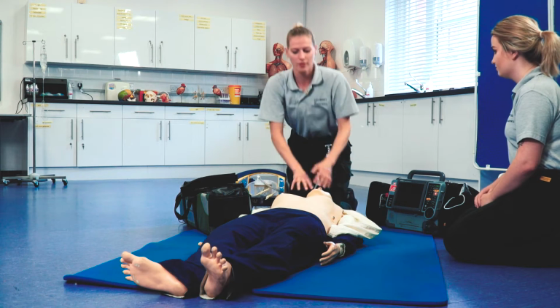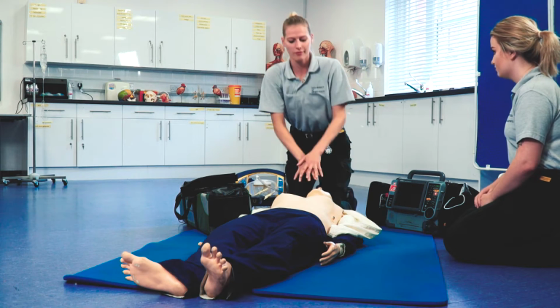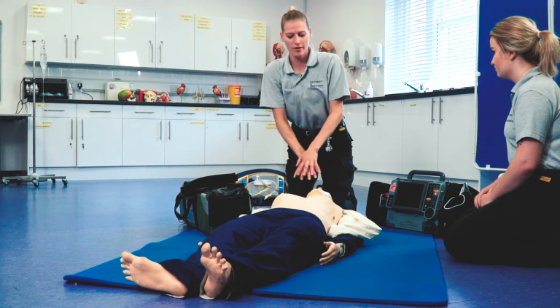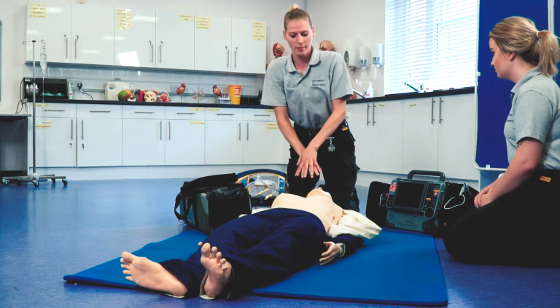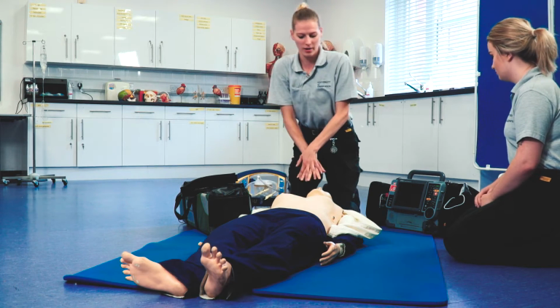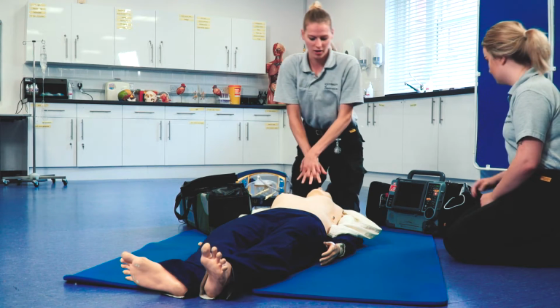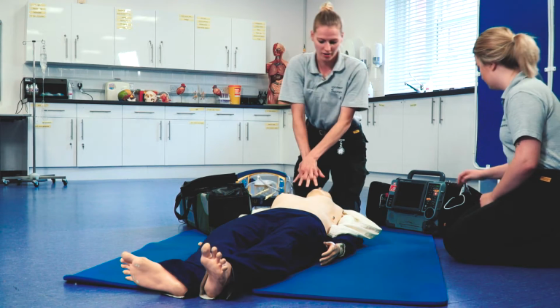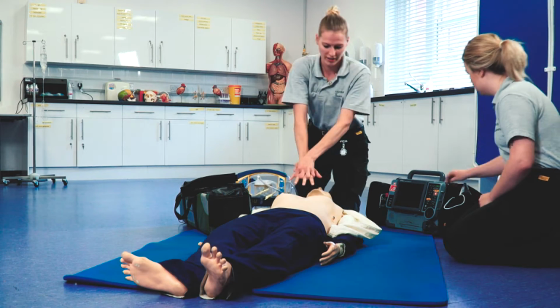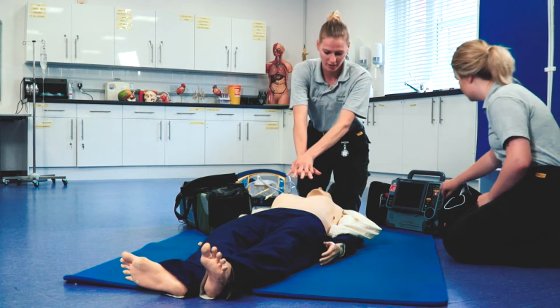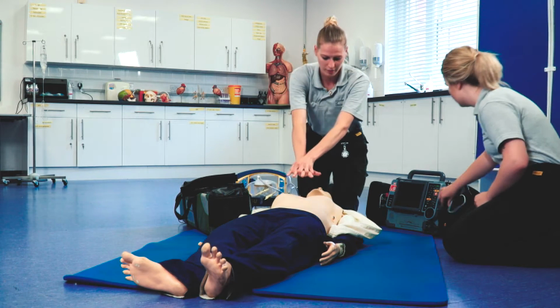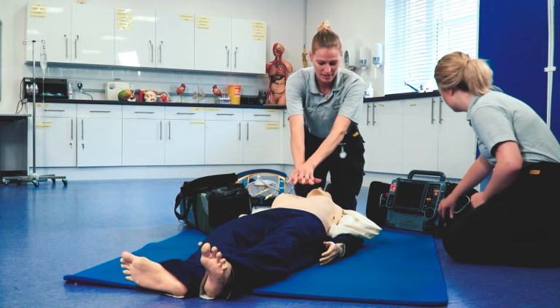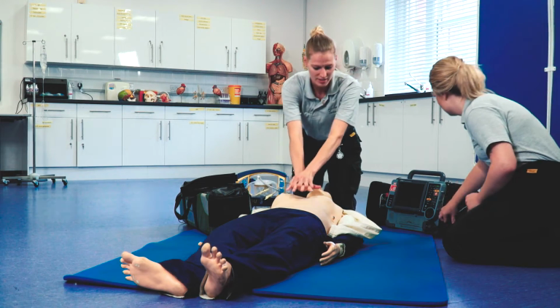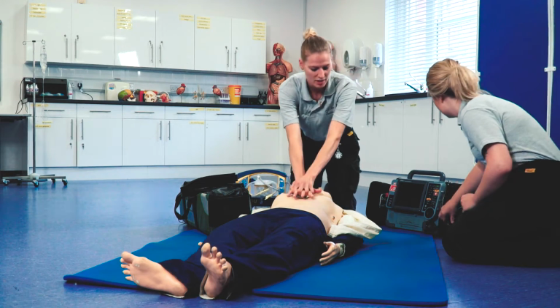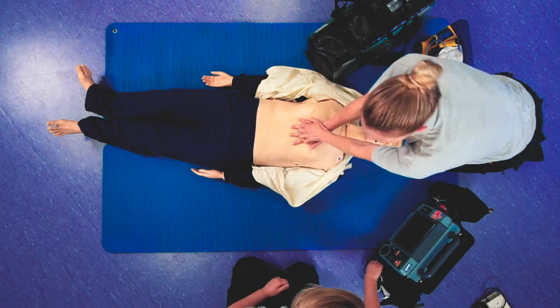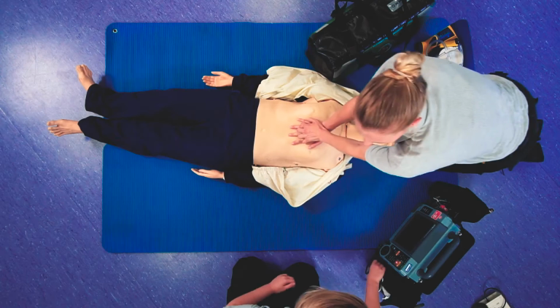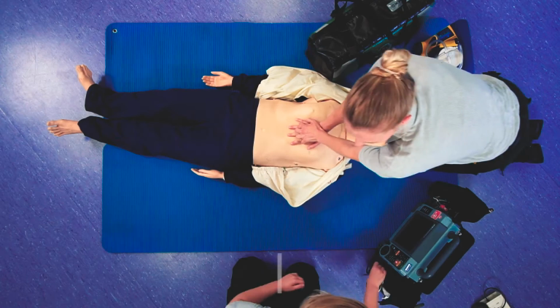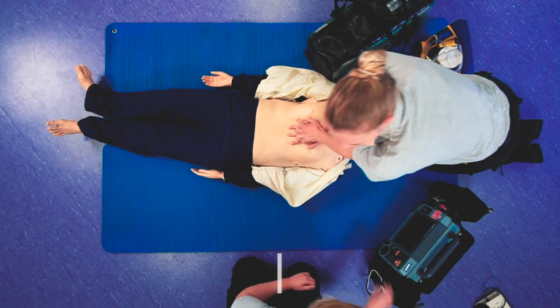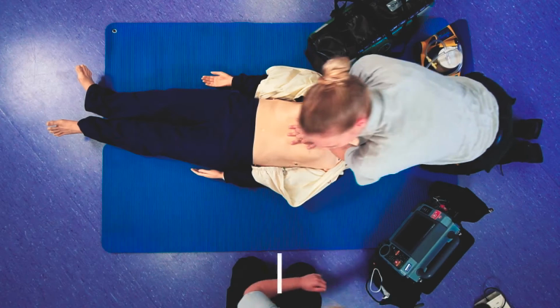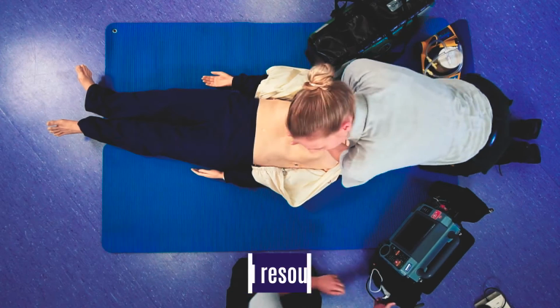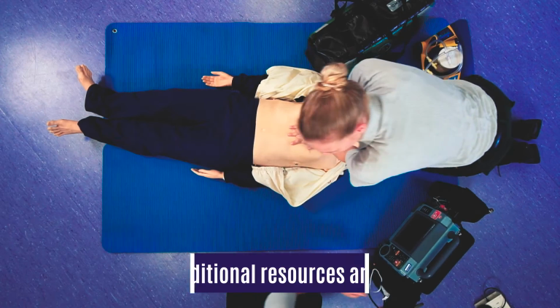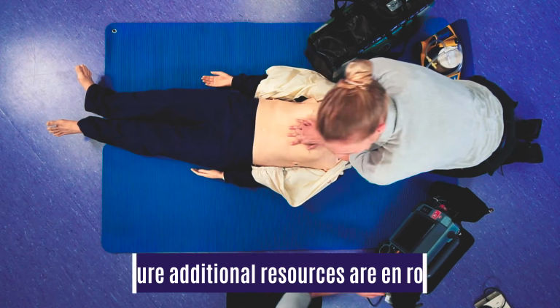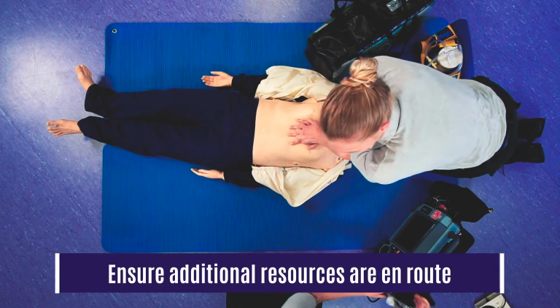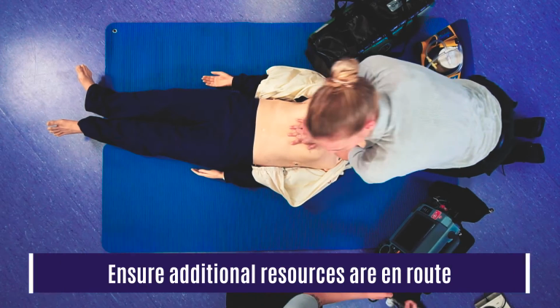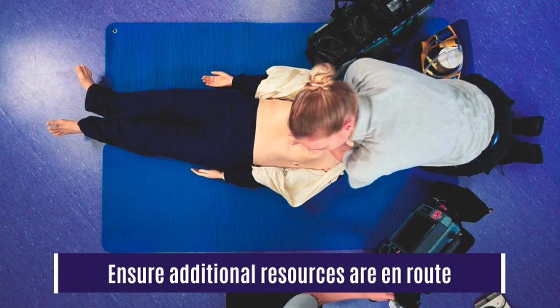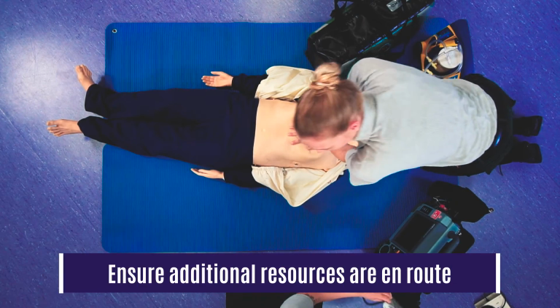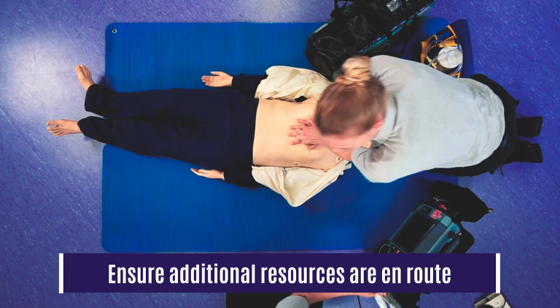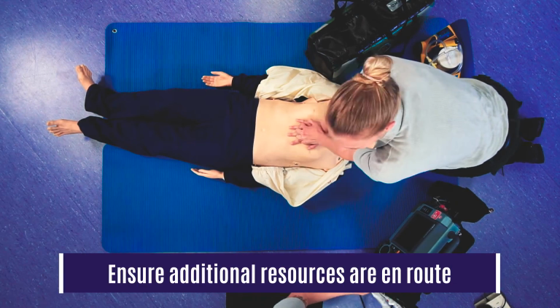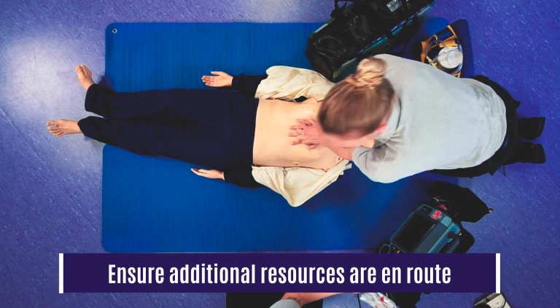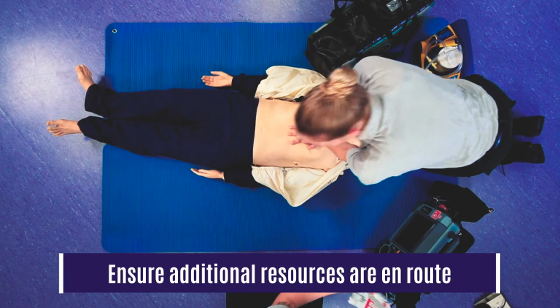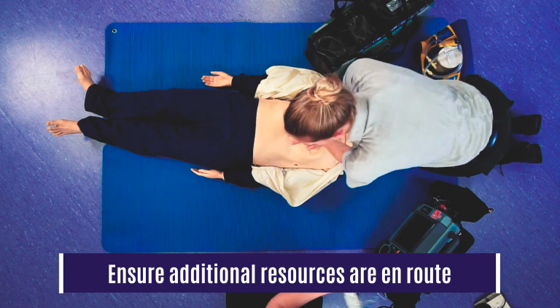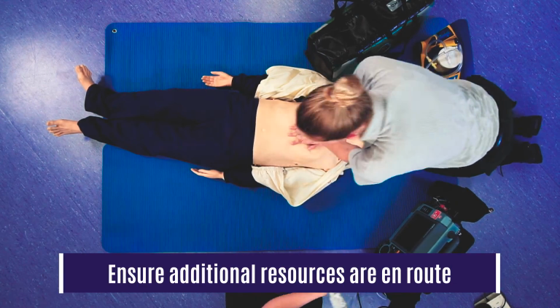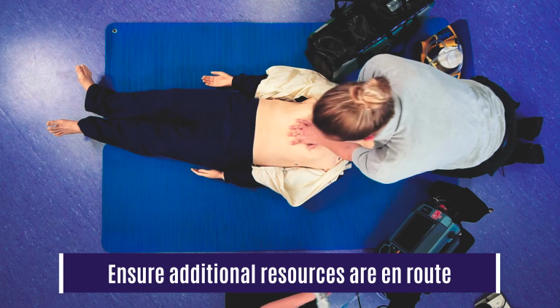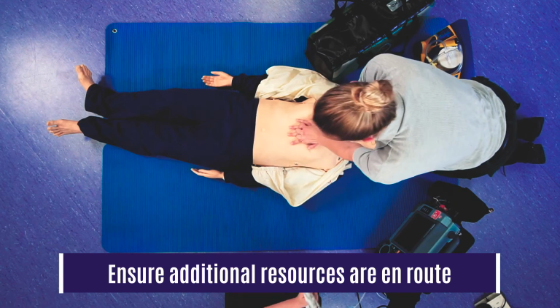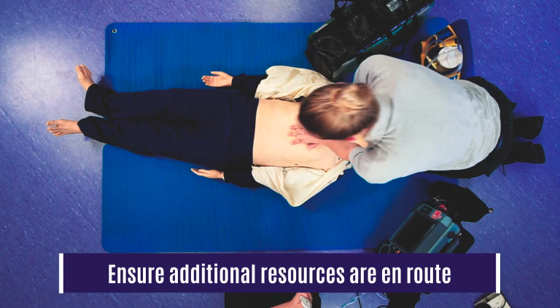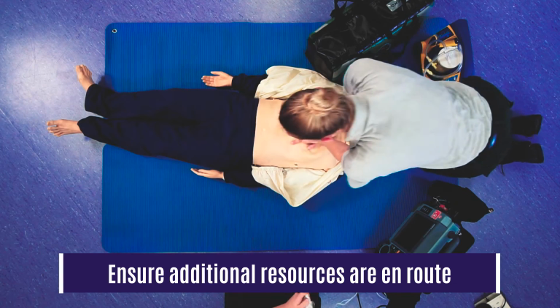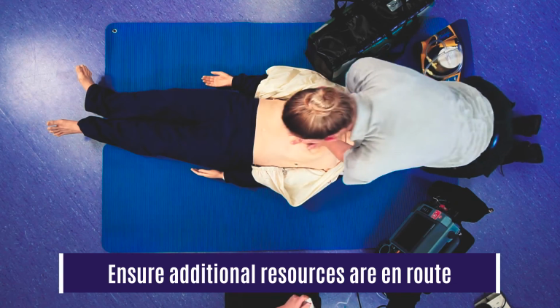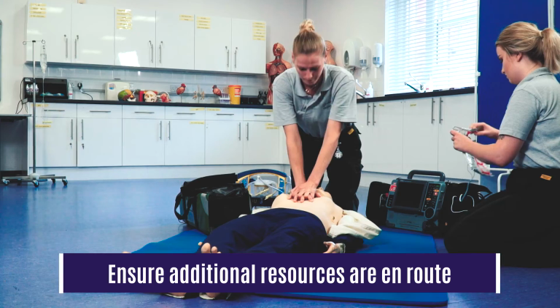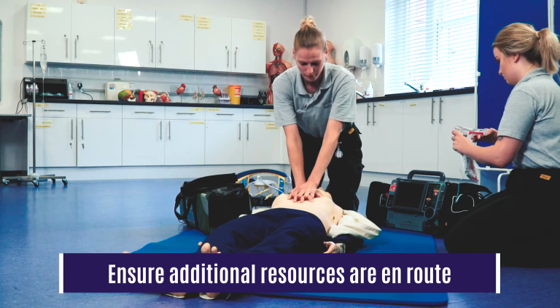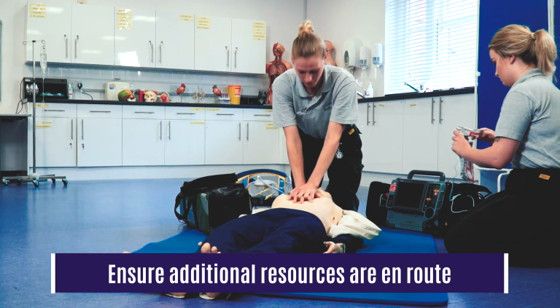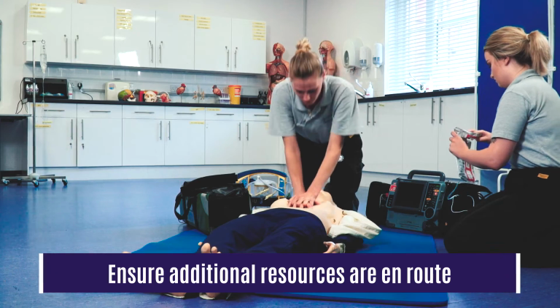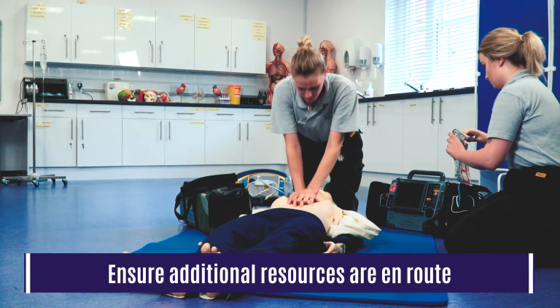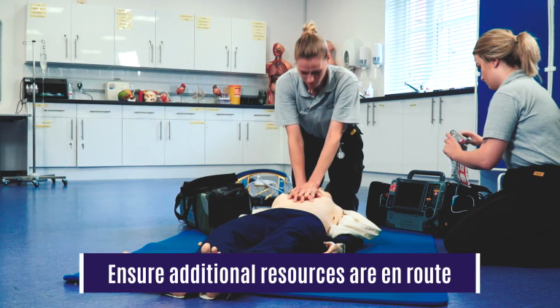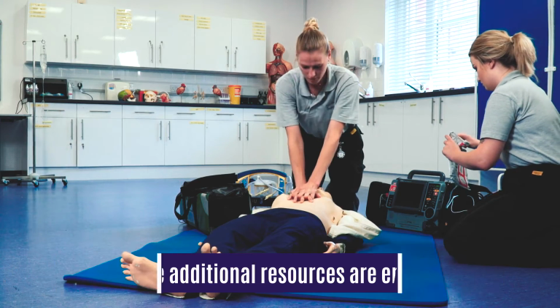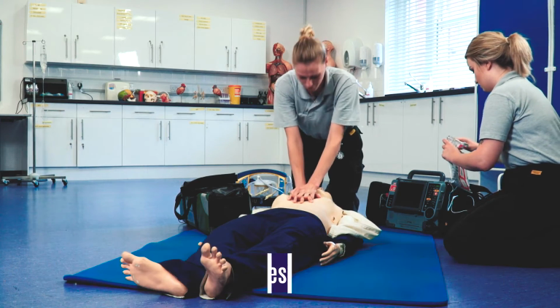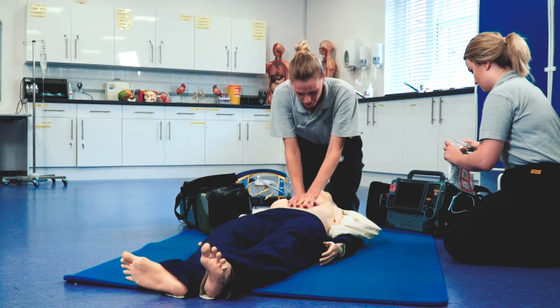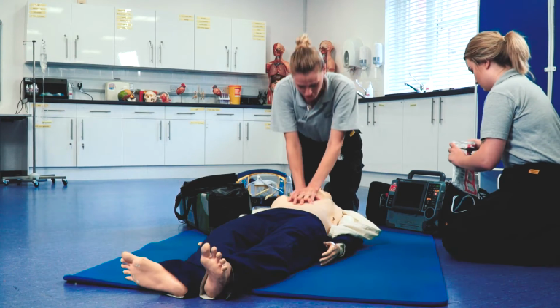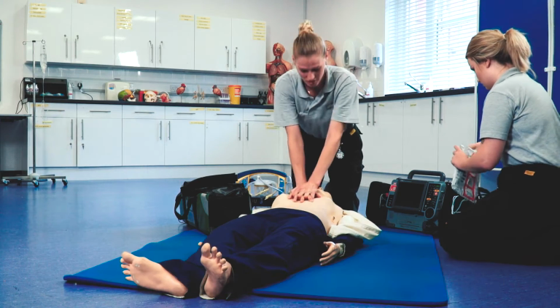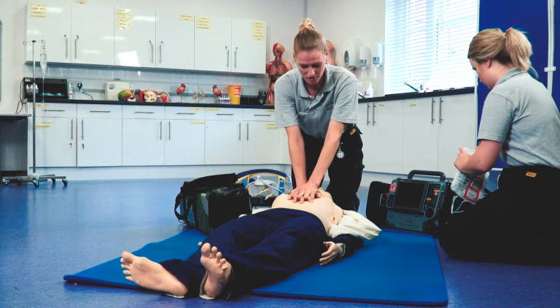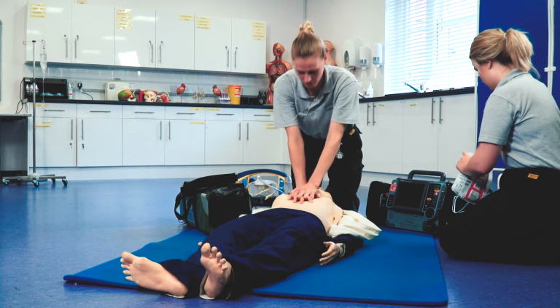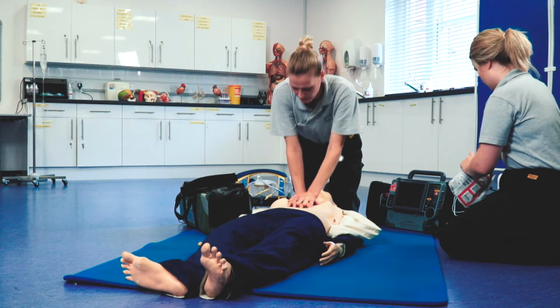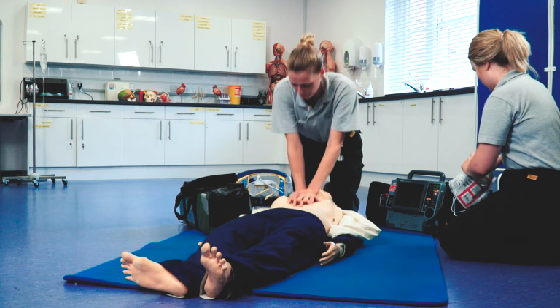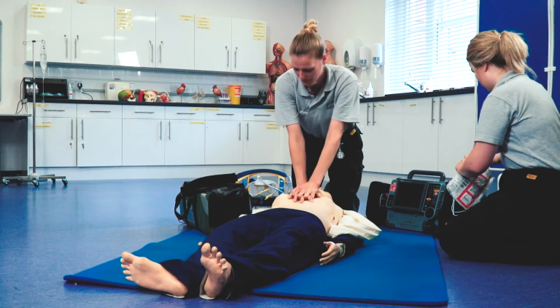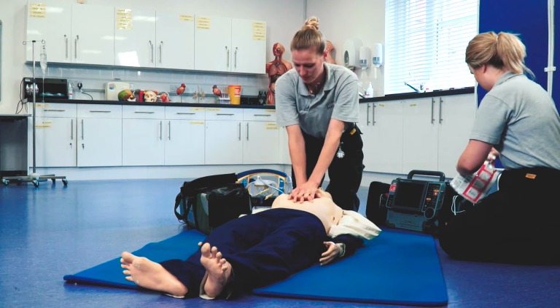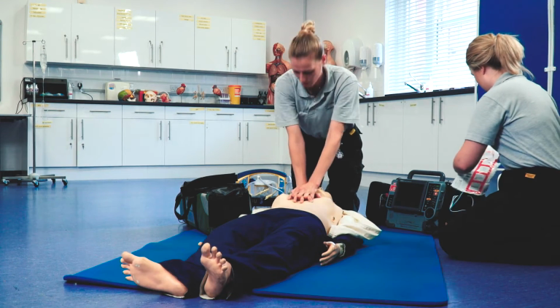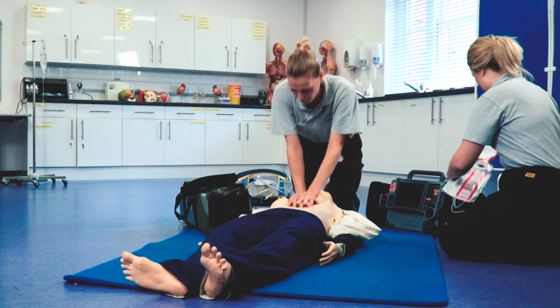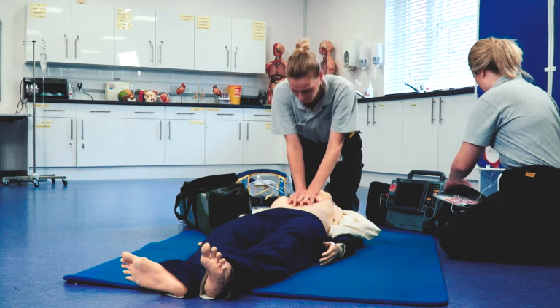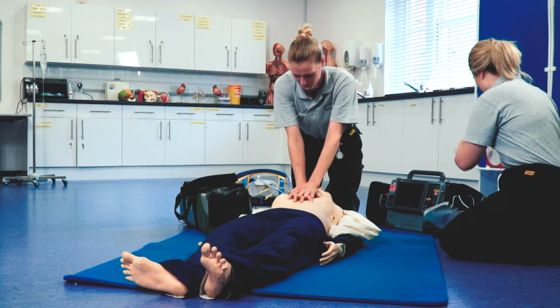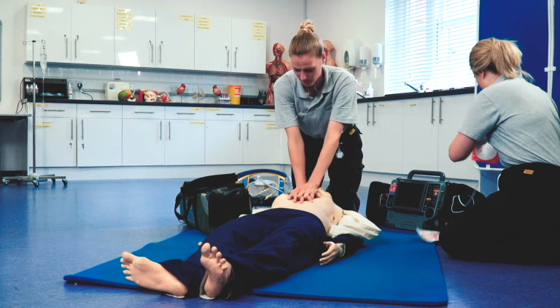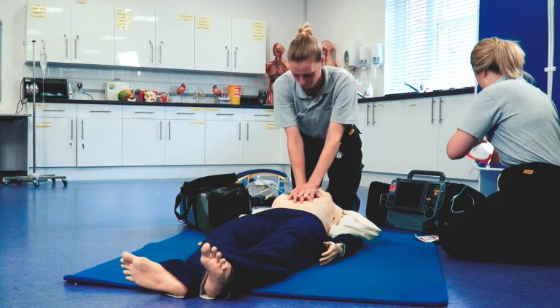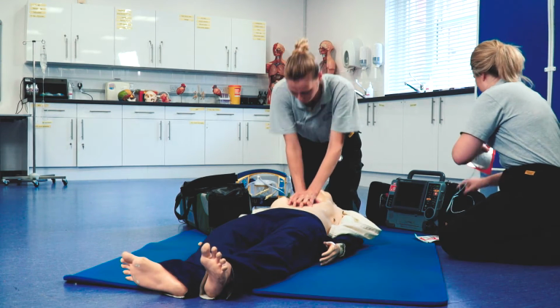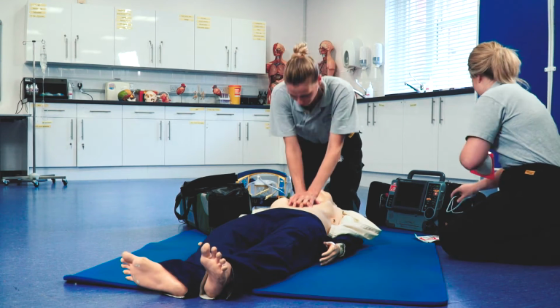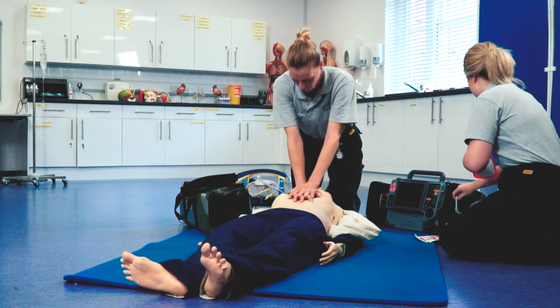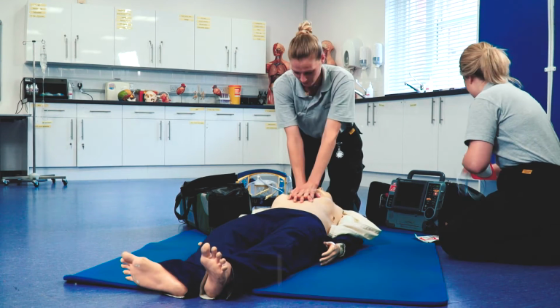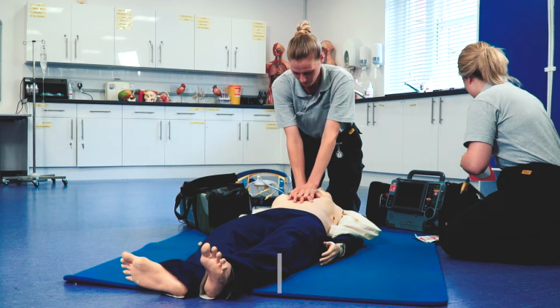Confirming a cardiac arrest. Can we call control for a priority backup crew? And I'll start compressions. Can you get the pads on please, Sophie?